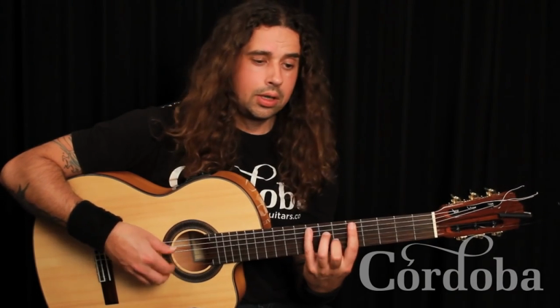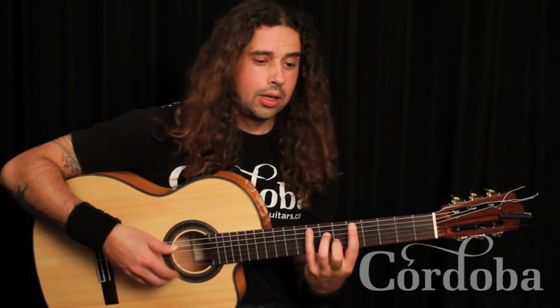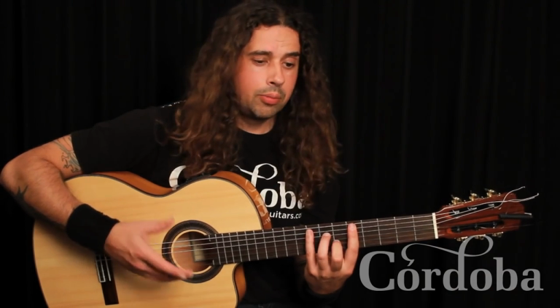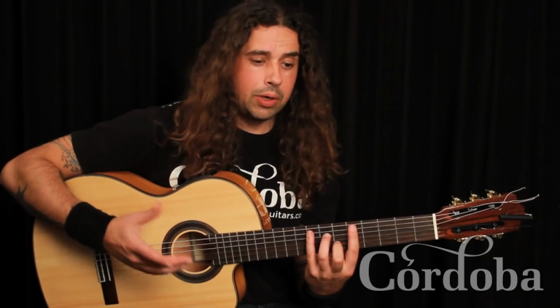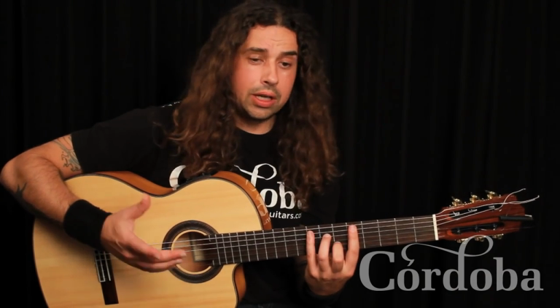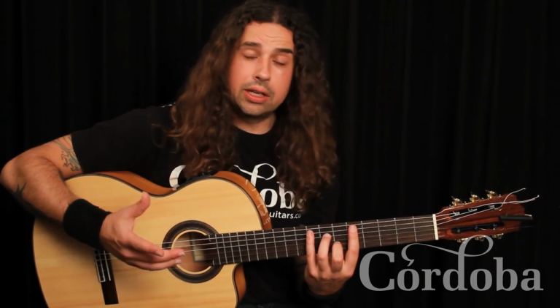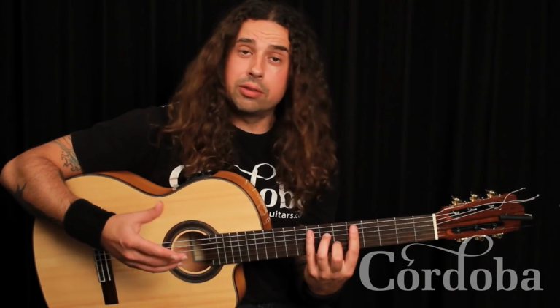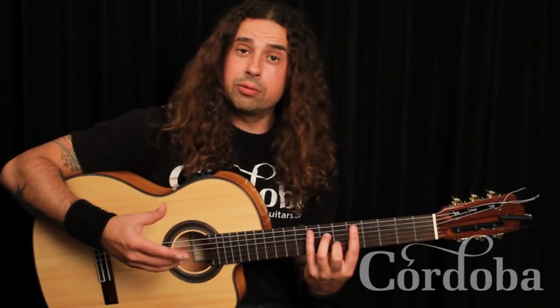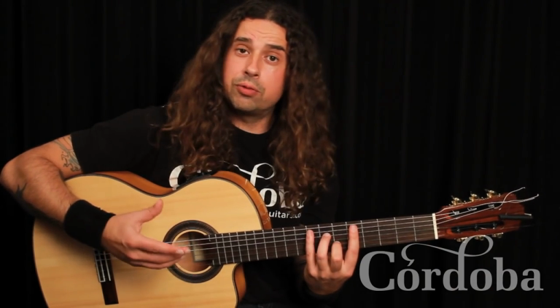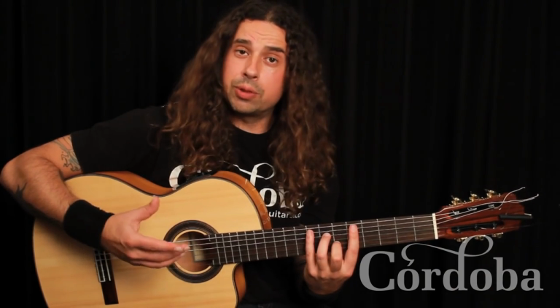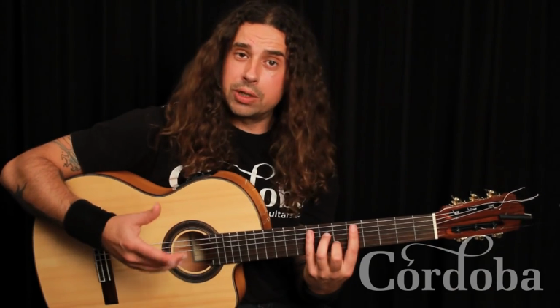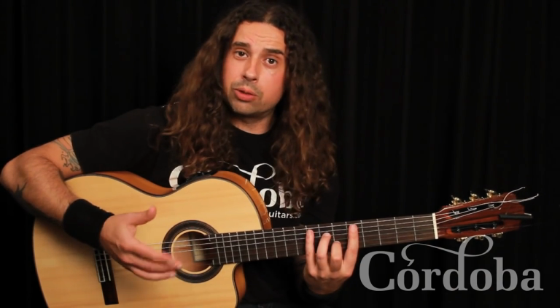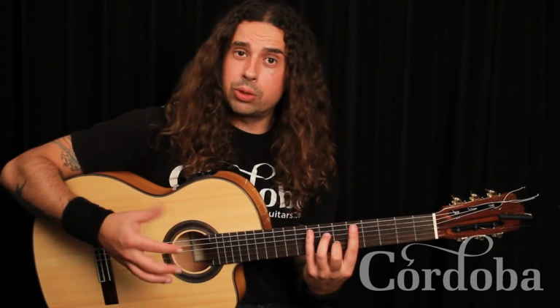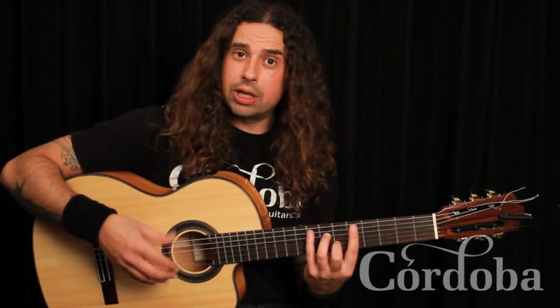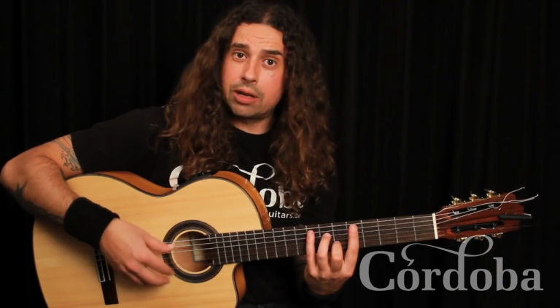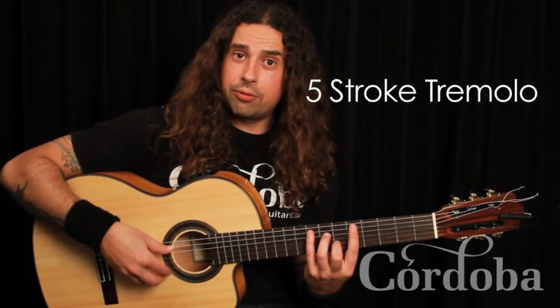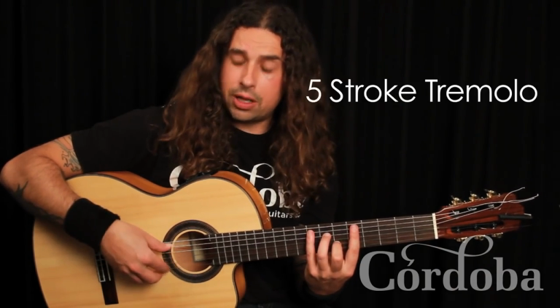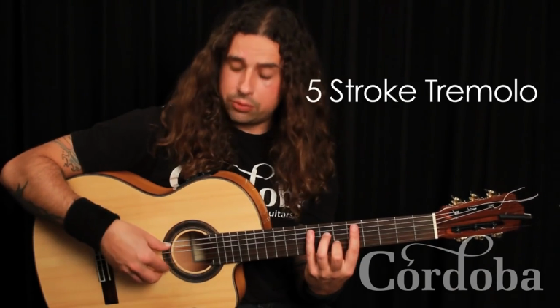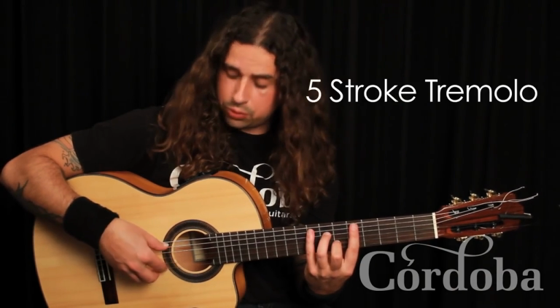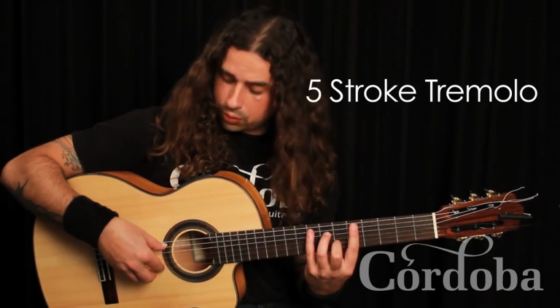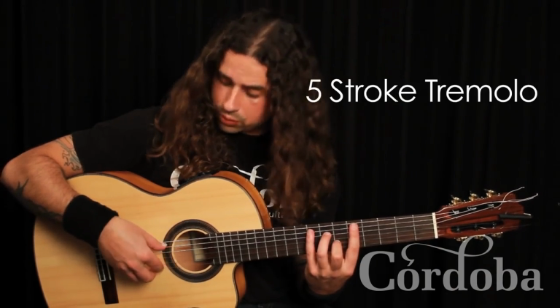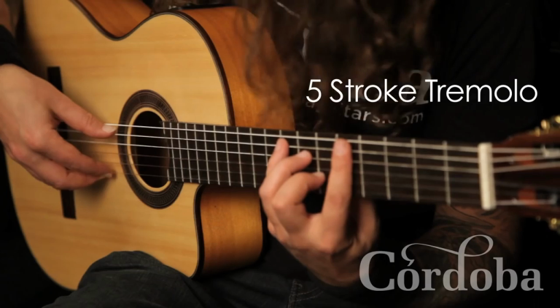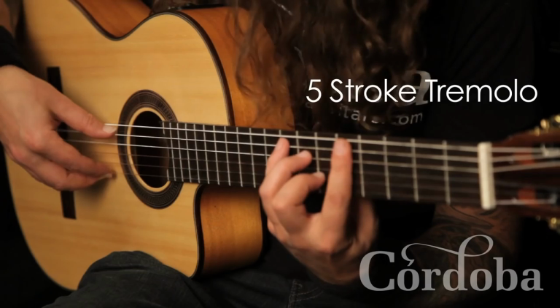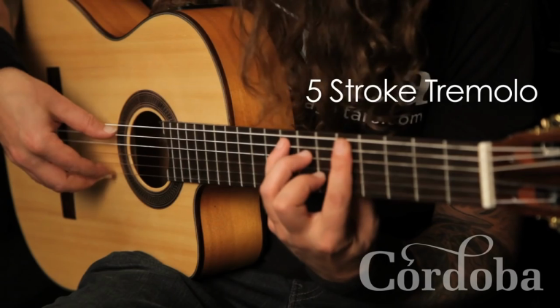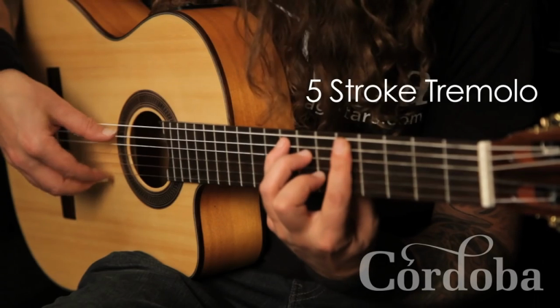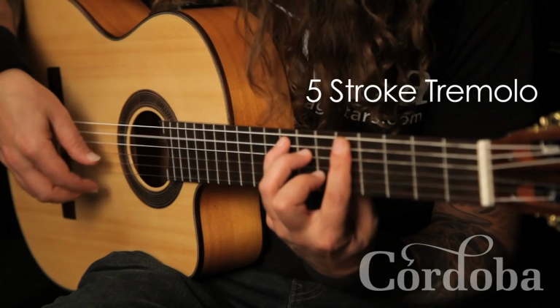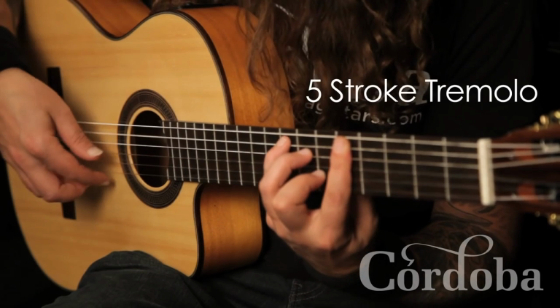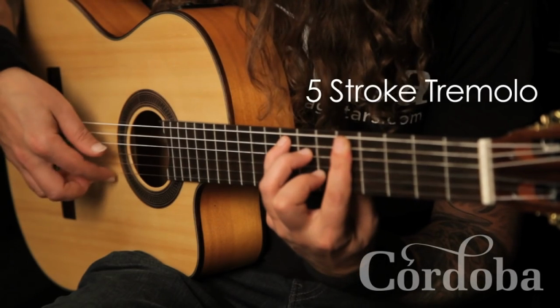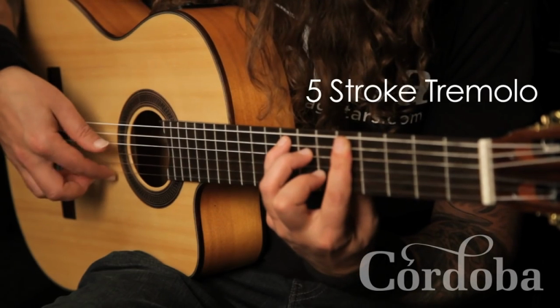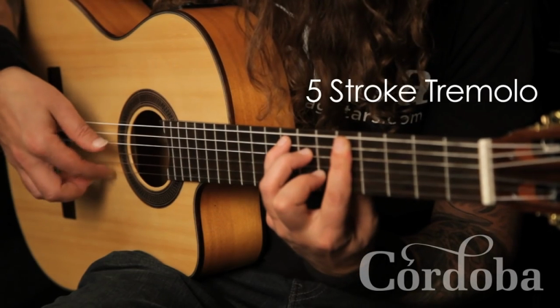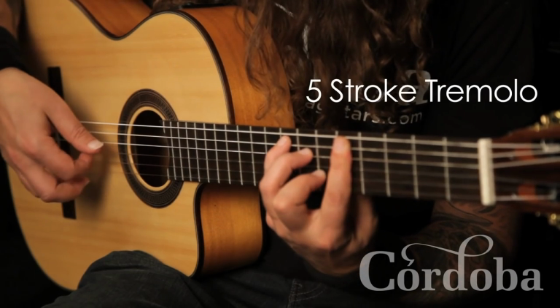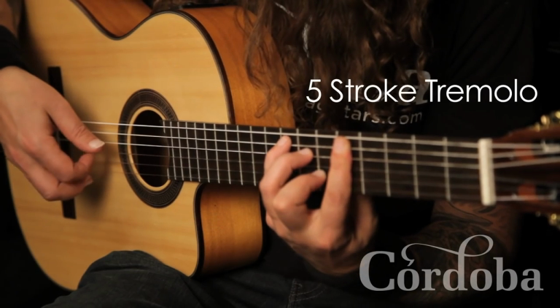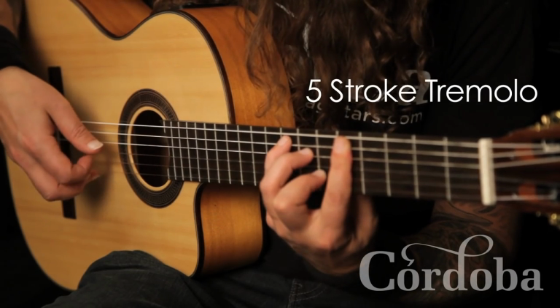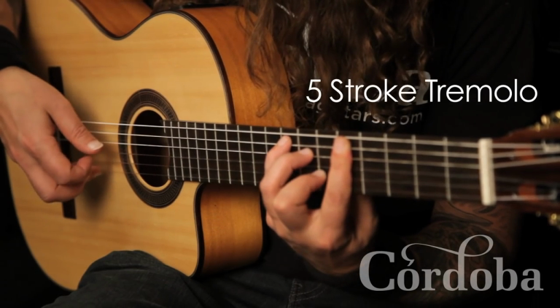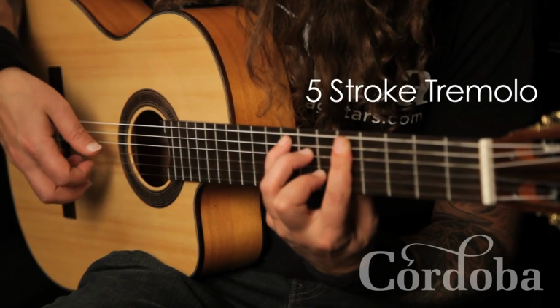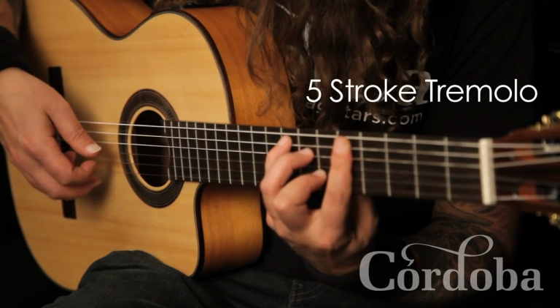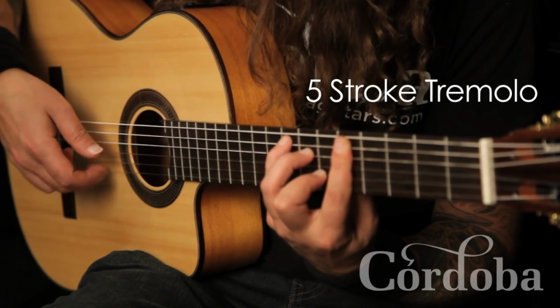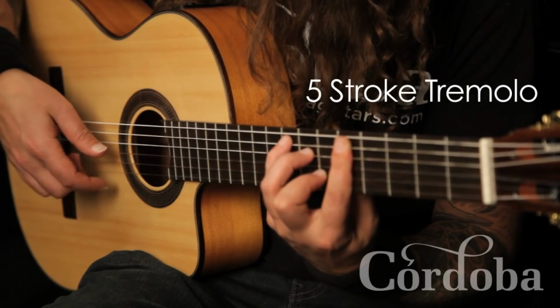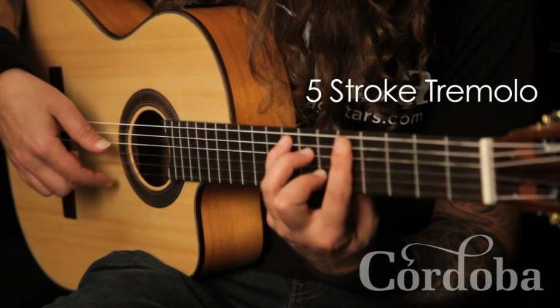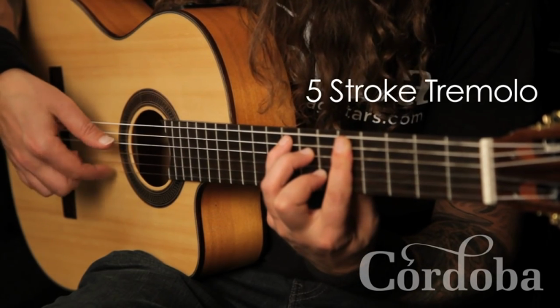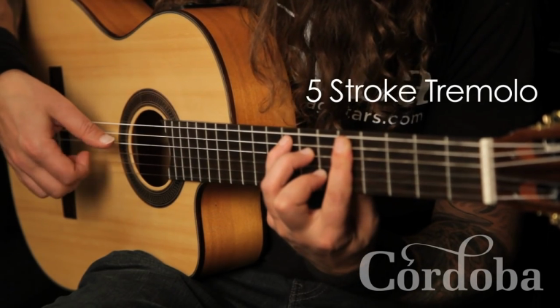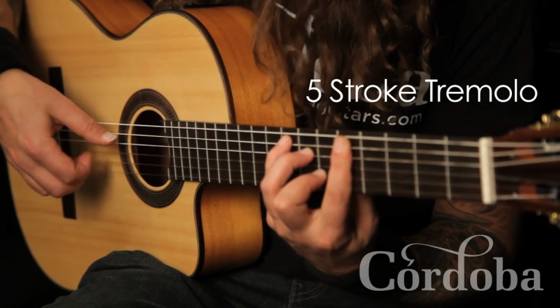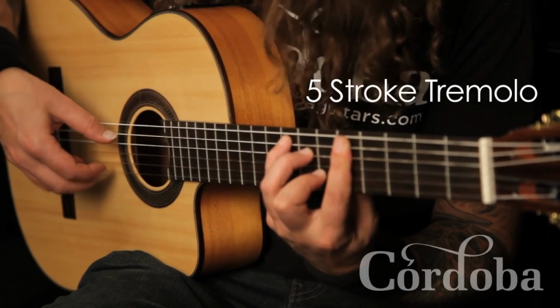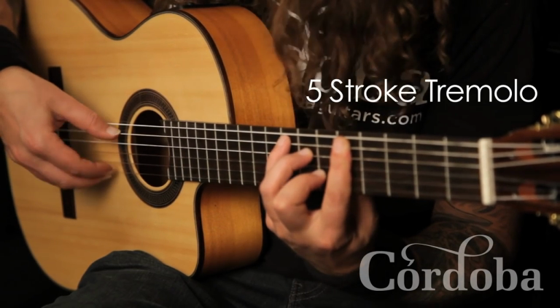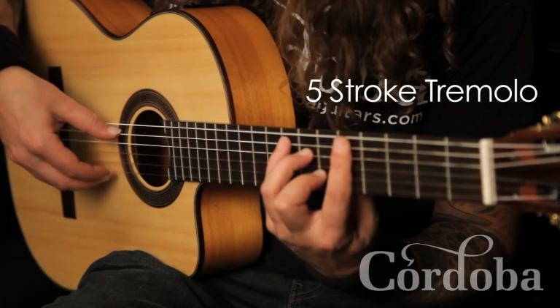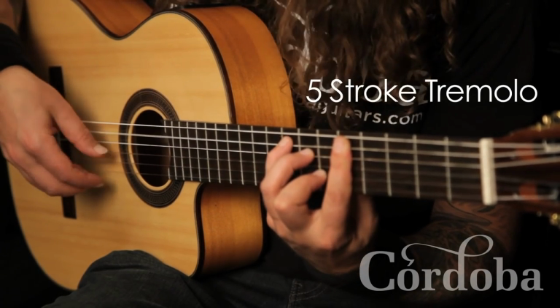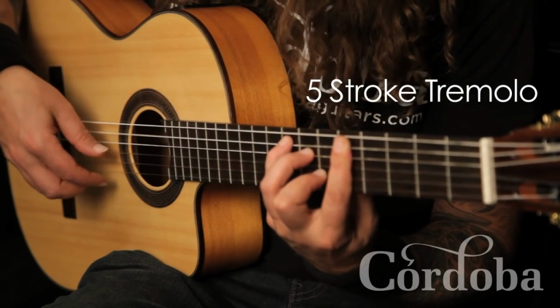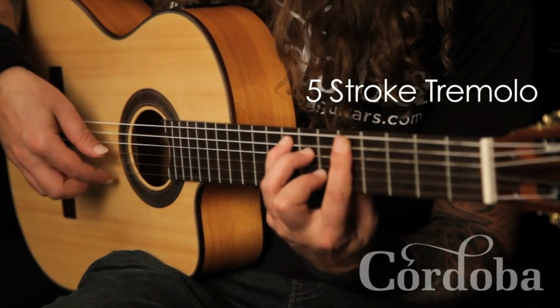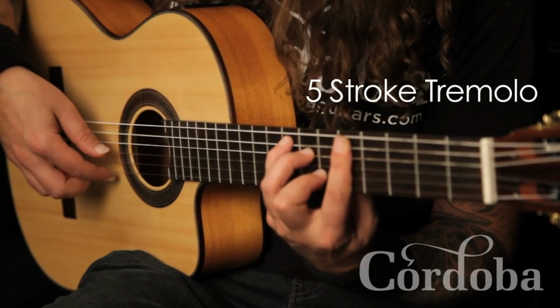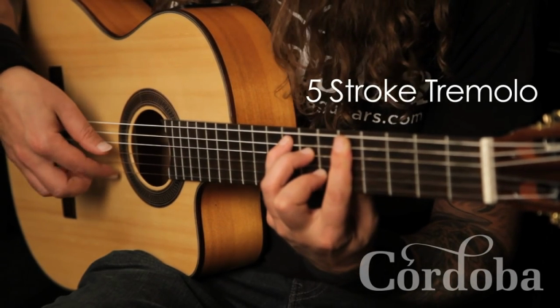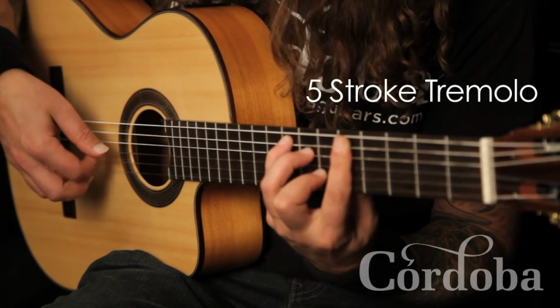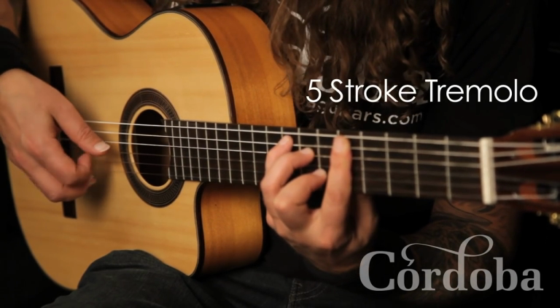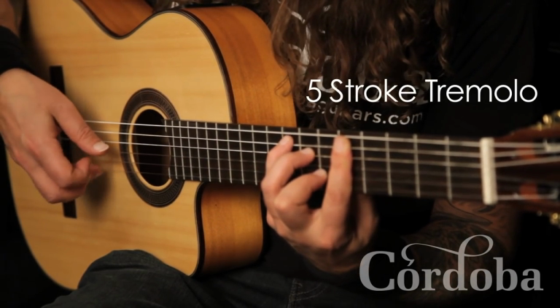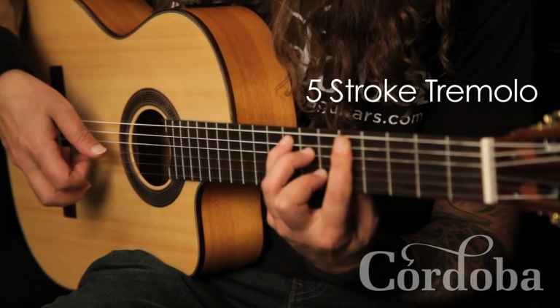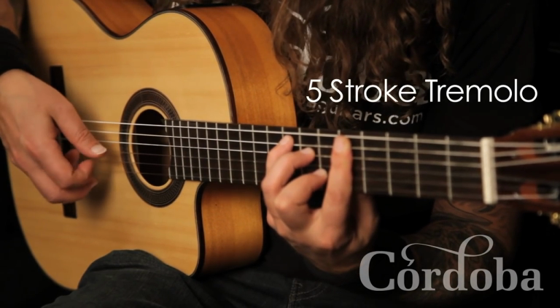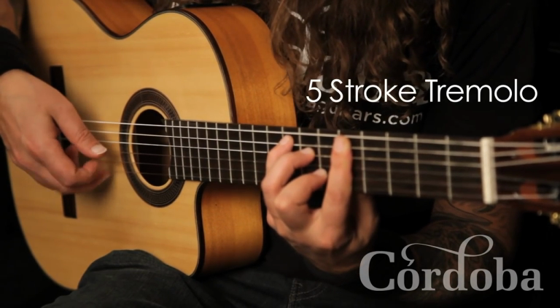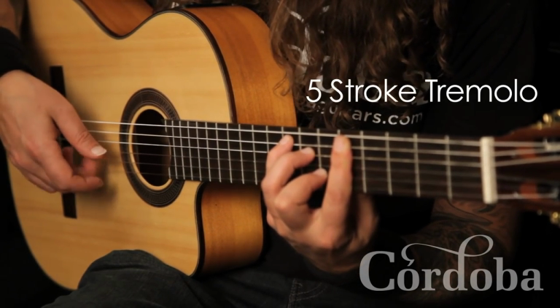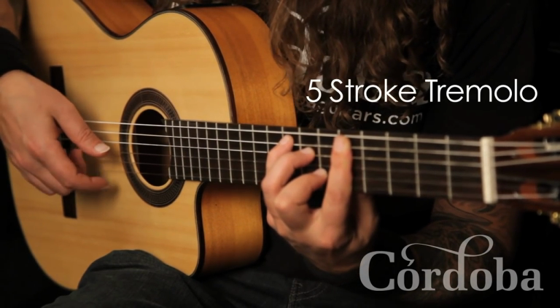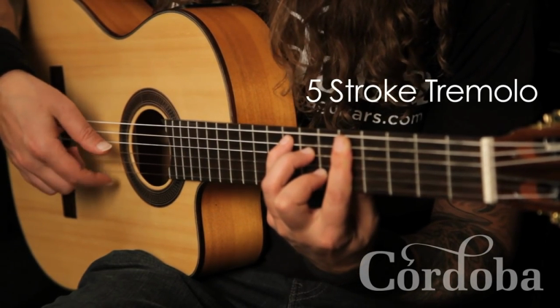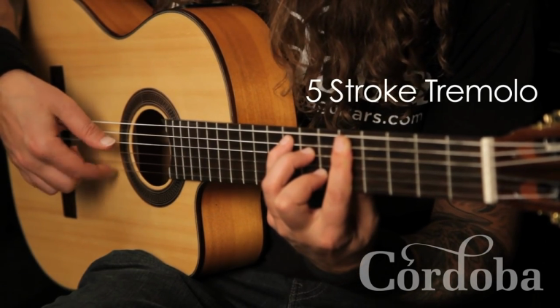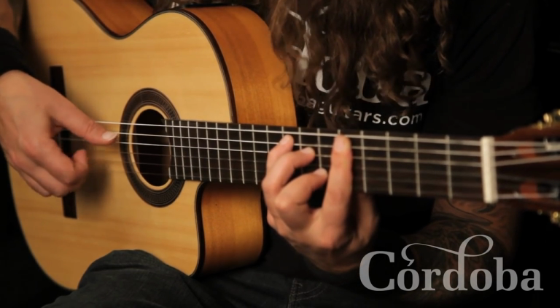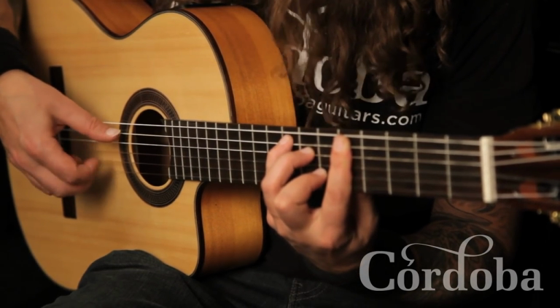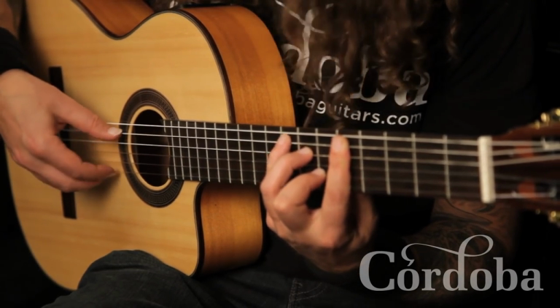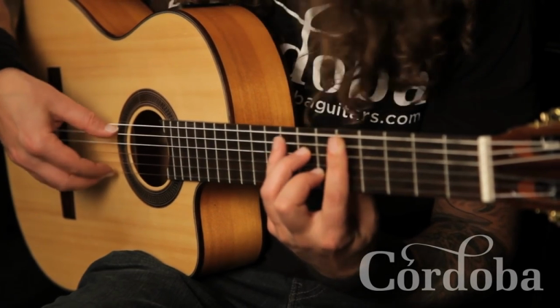But in flamenco we have five strokes, so it goes: thumb, index, ring, middle, index. Thumb, index, ring, middle, index.